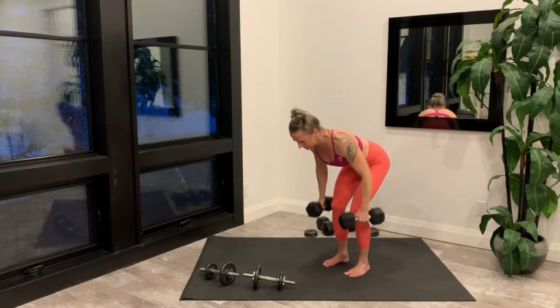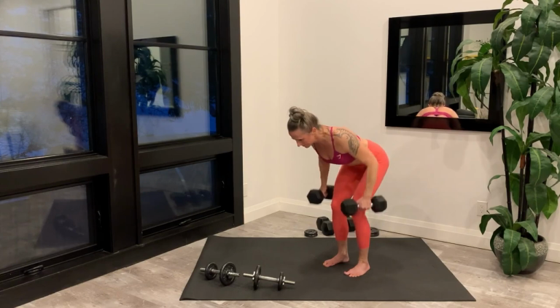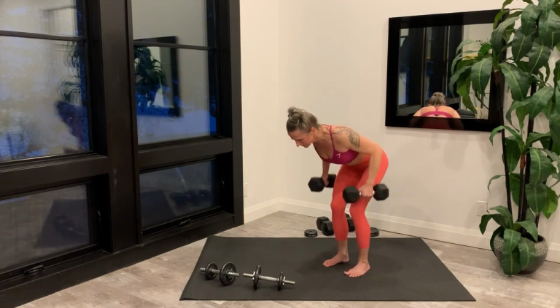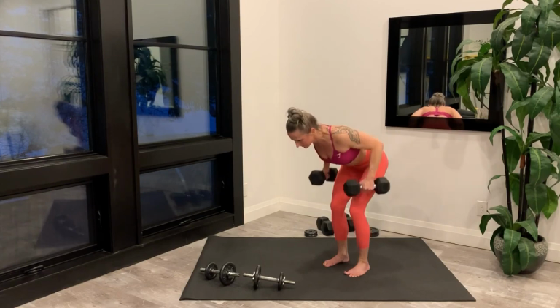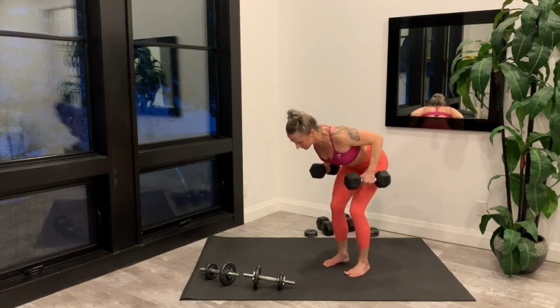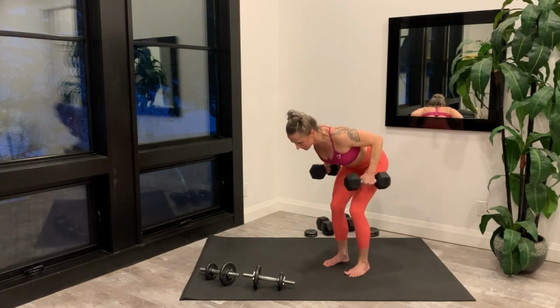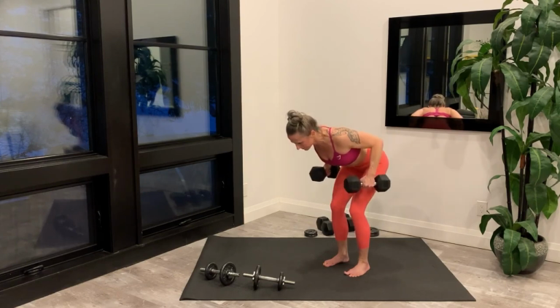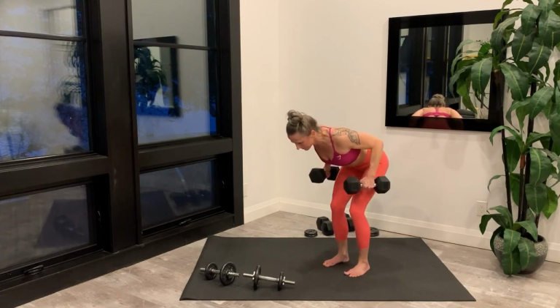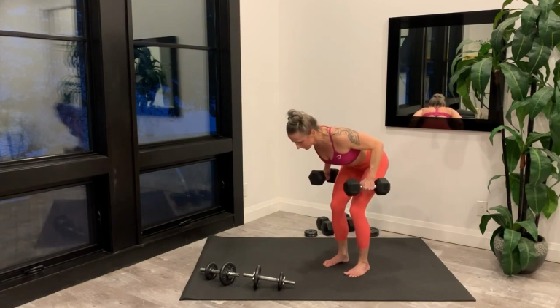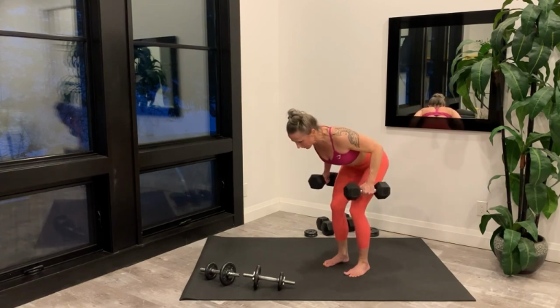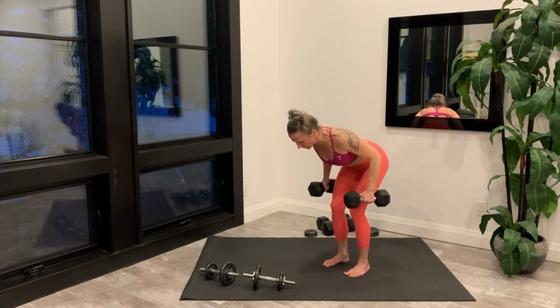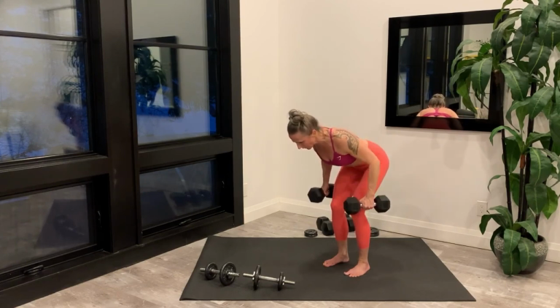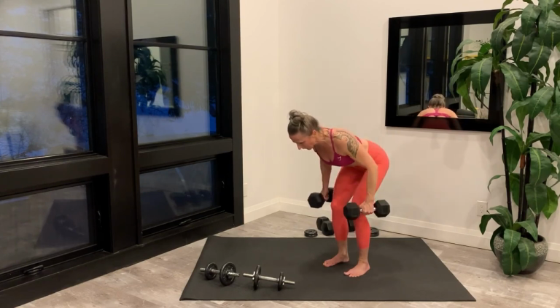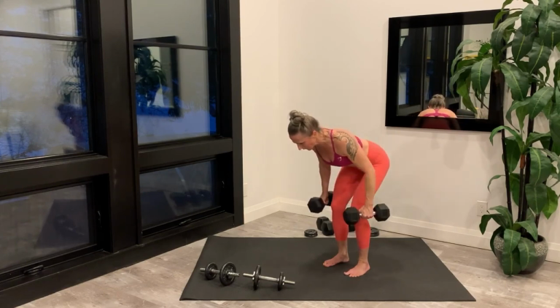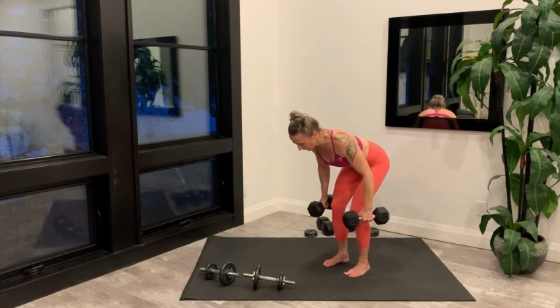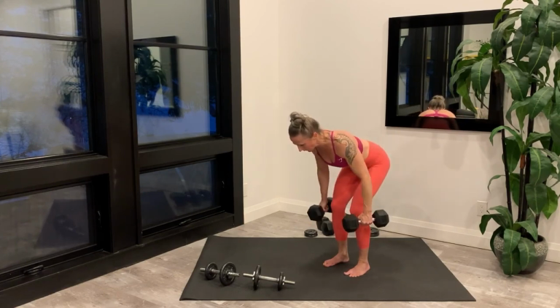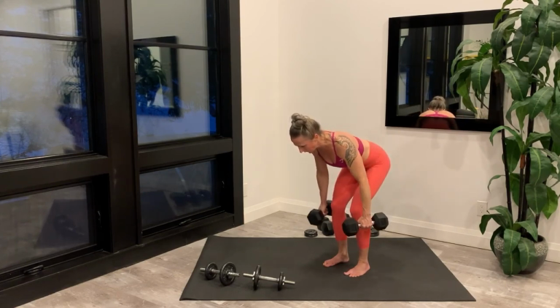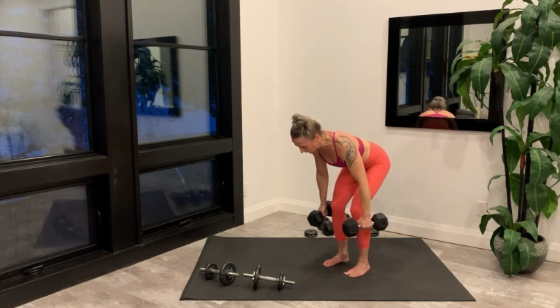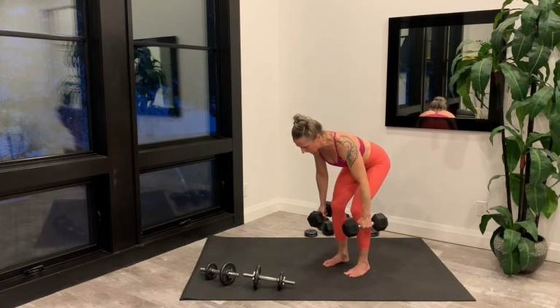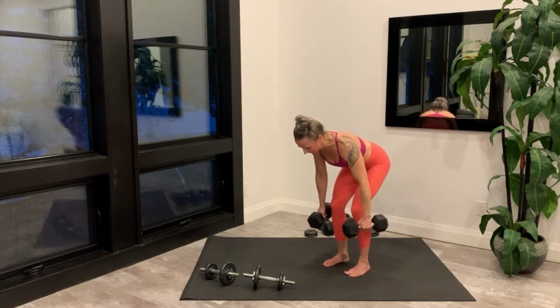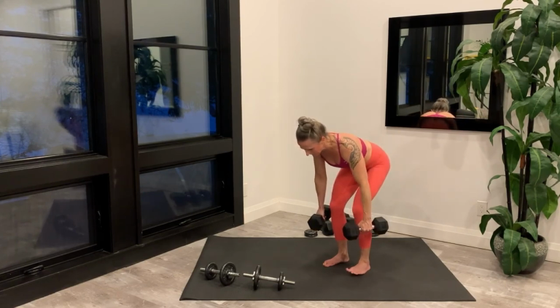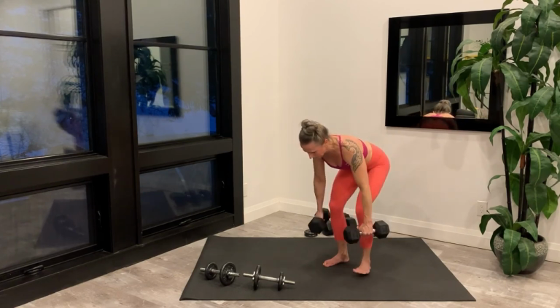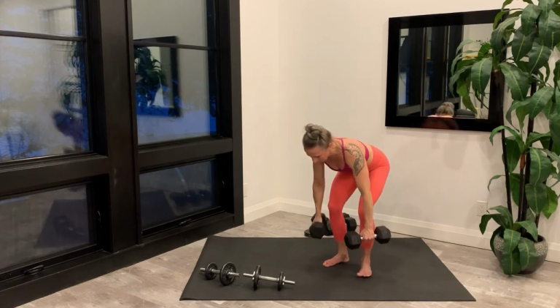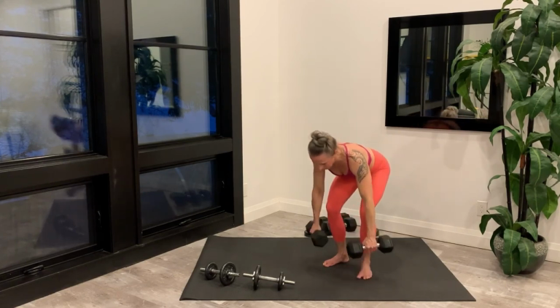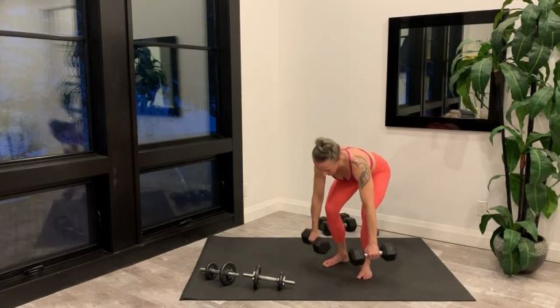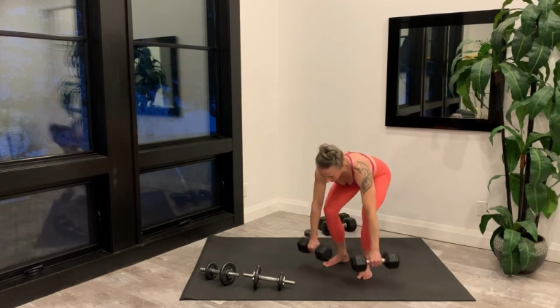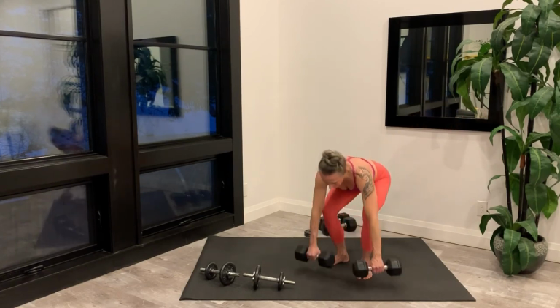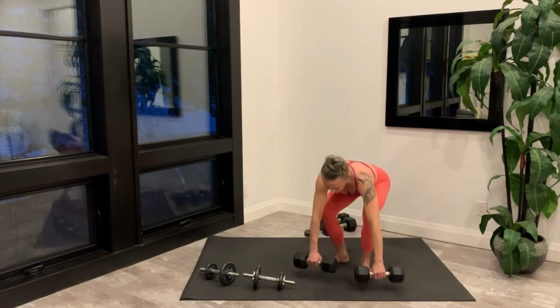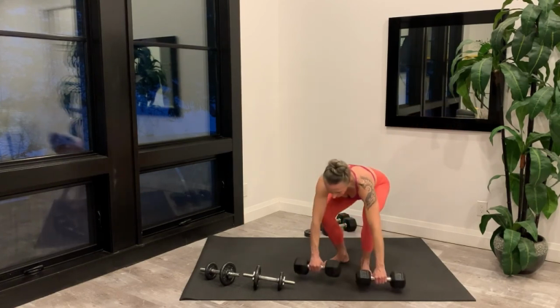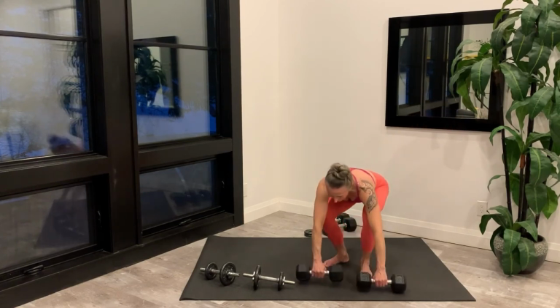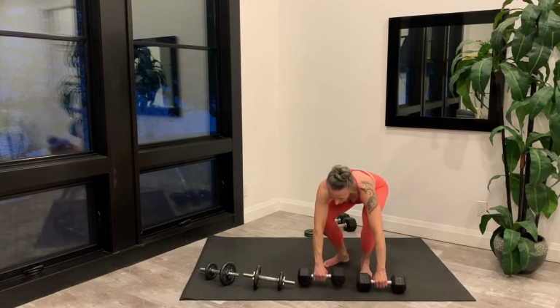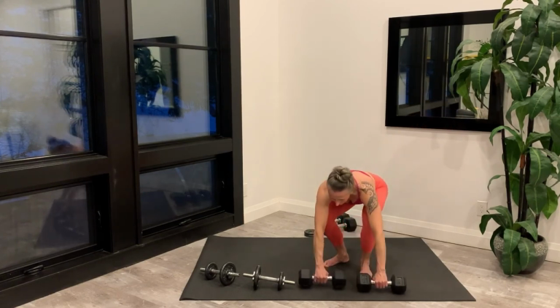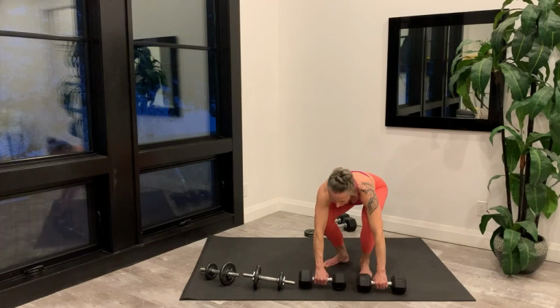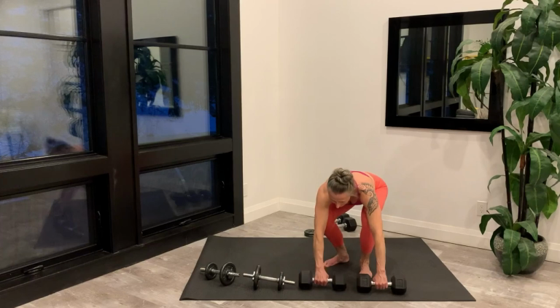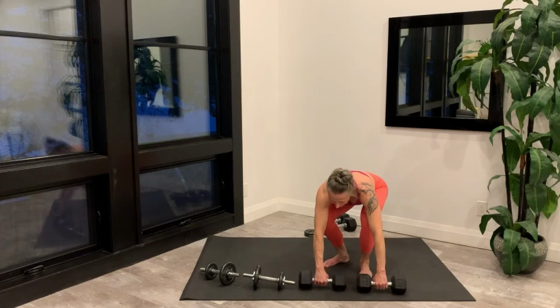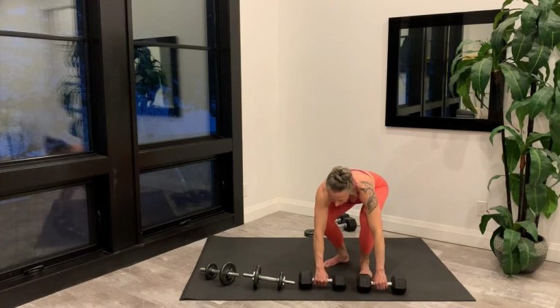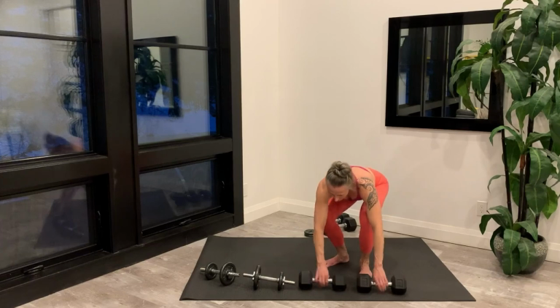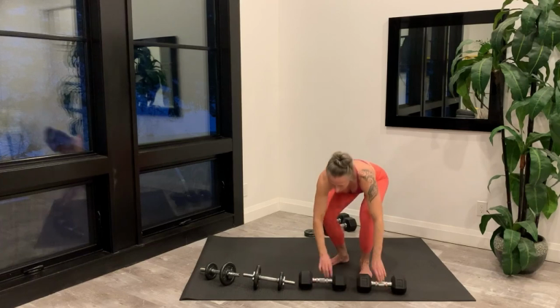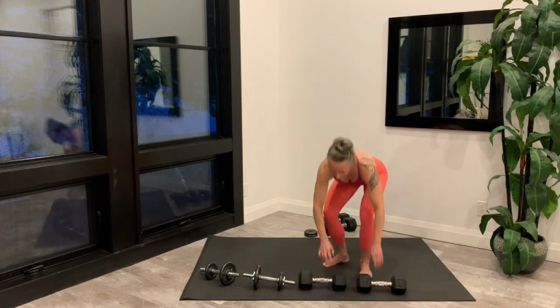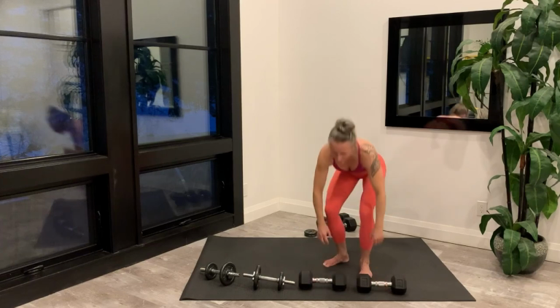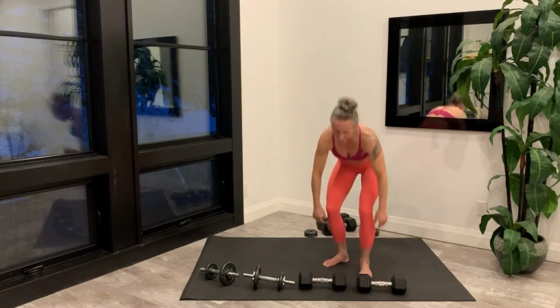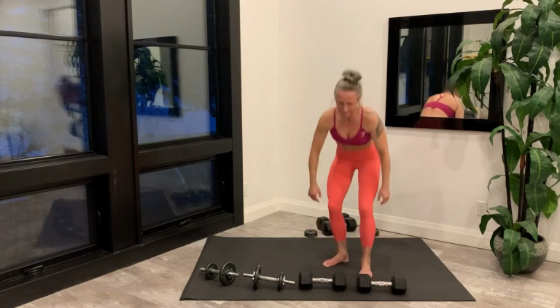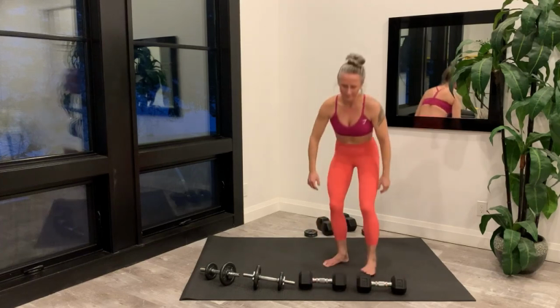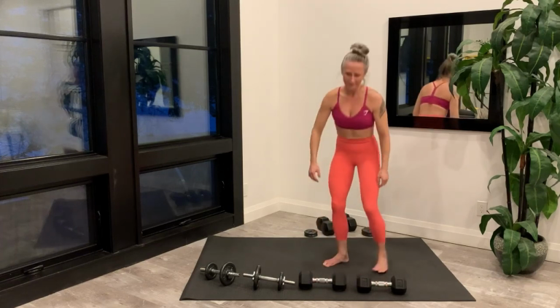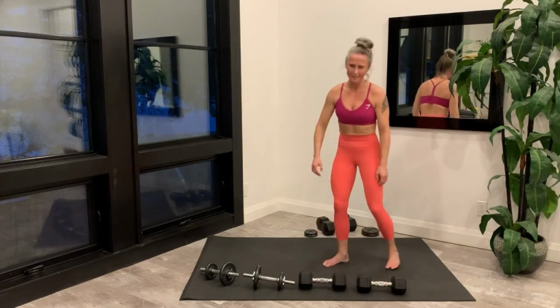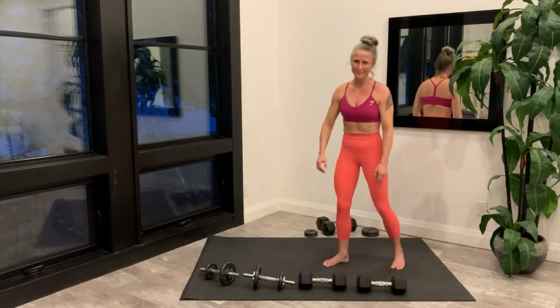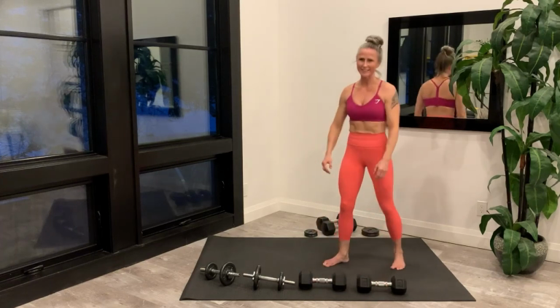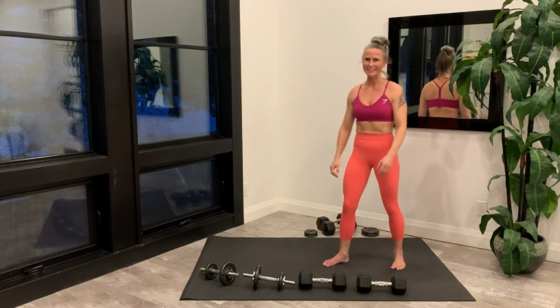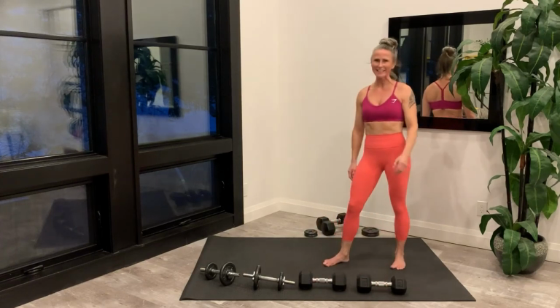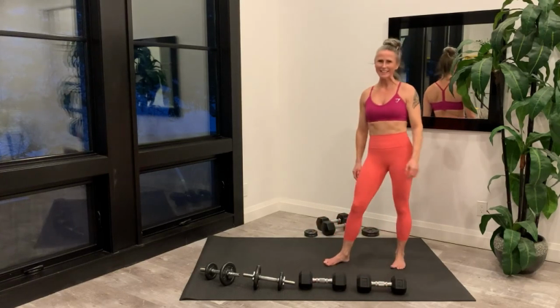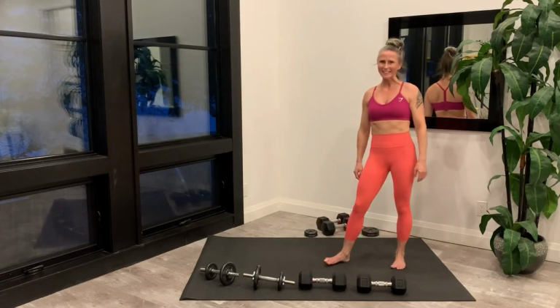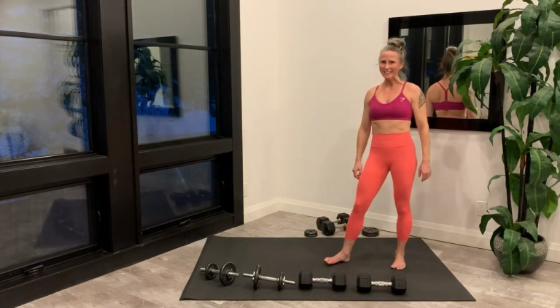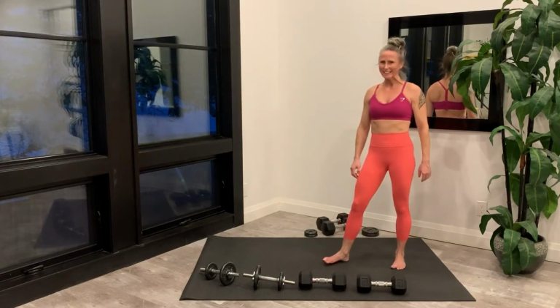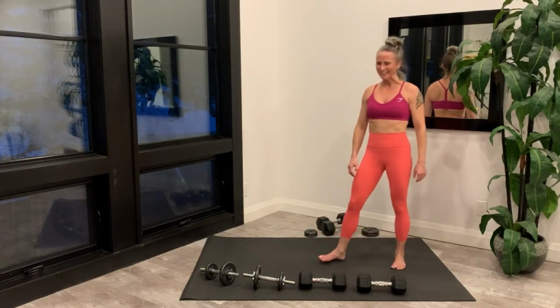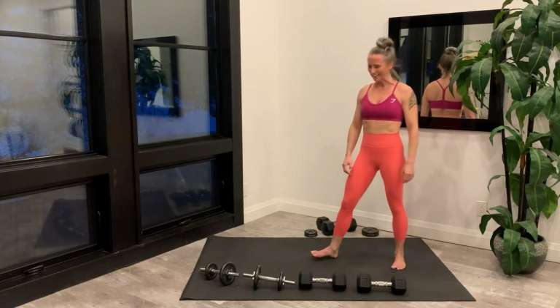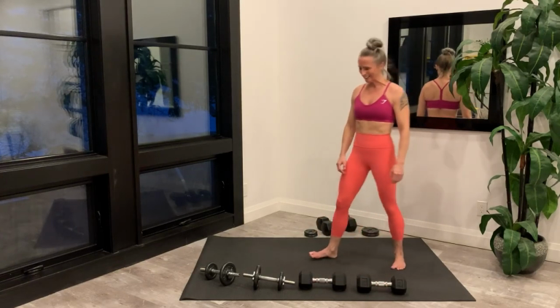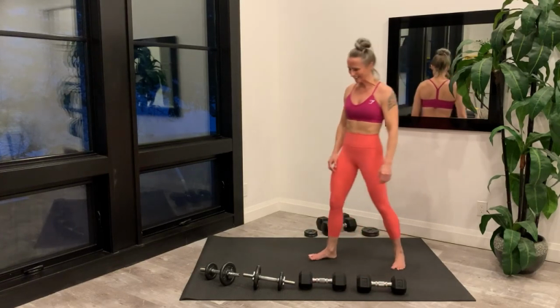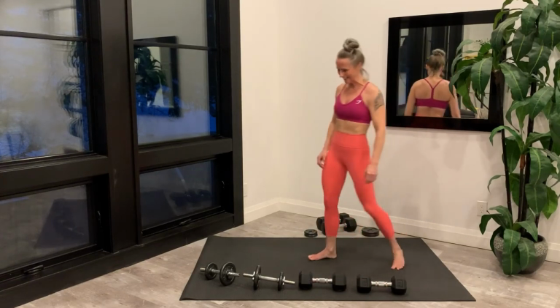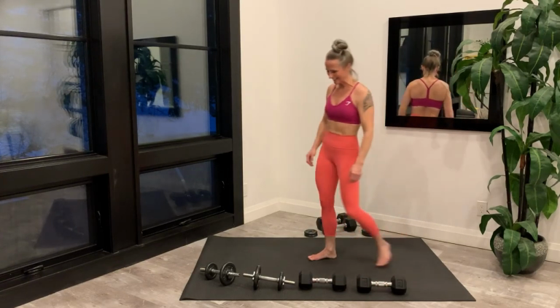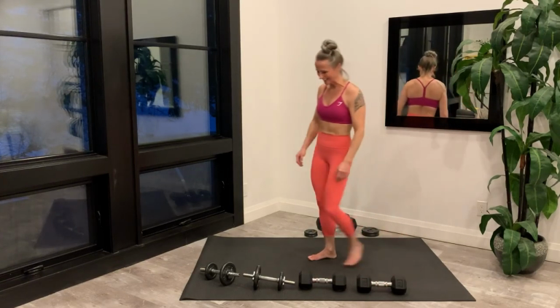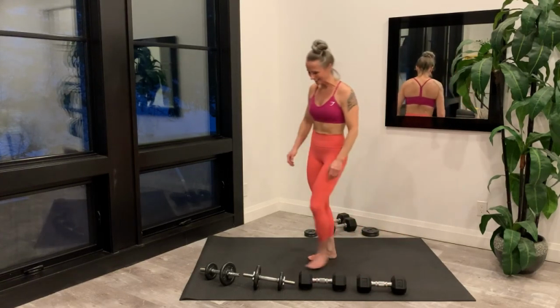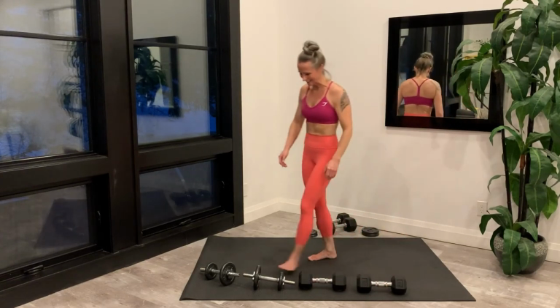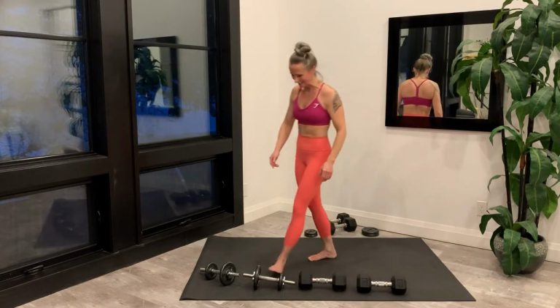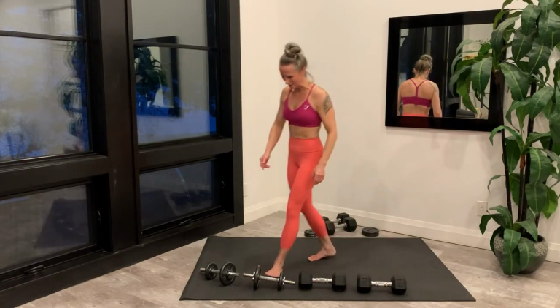Last rep and set your weights down. Move them off to the side, setting up for the wide curl.